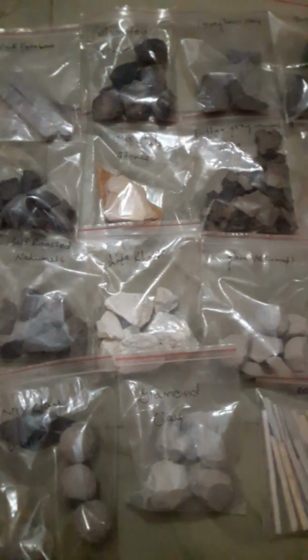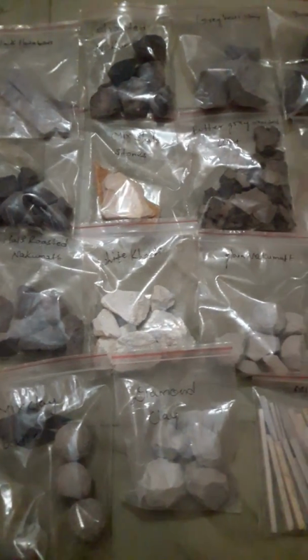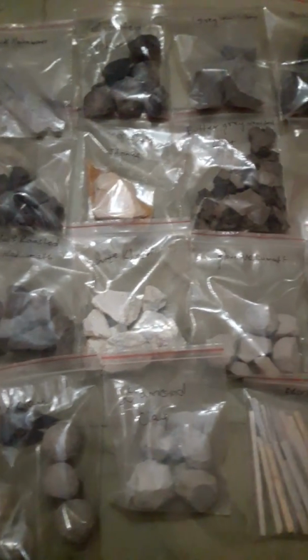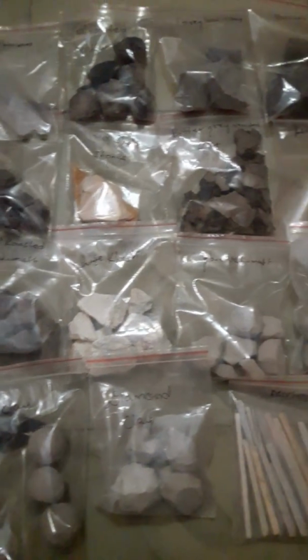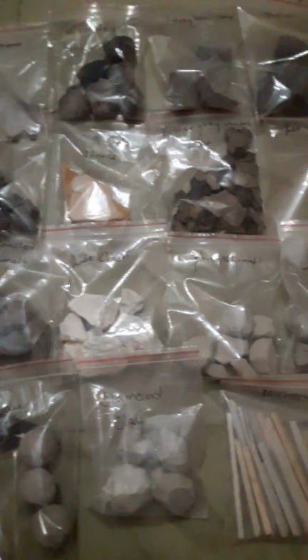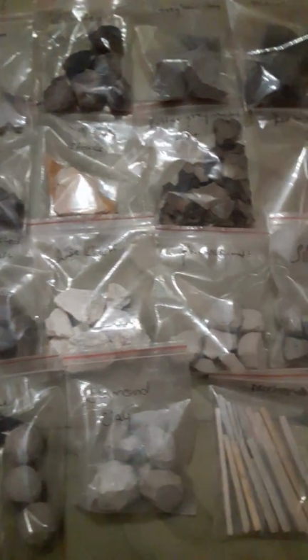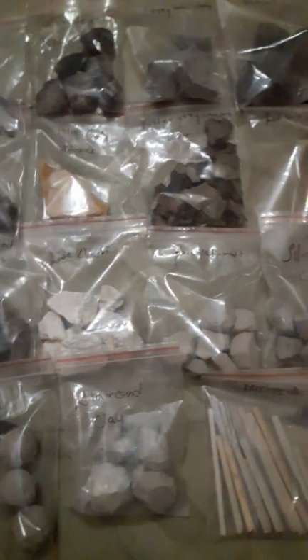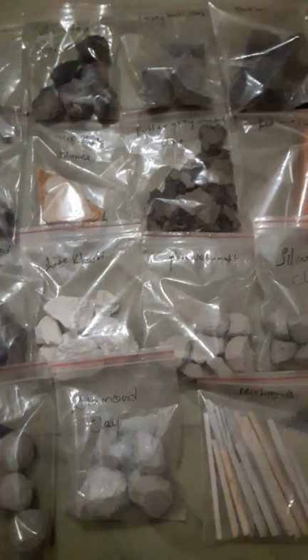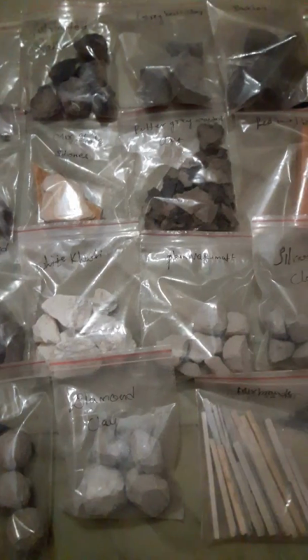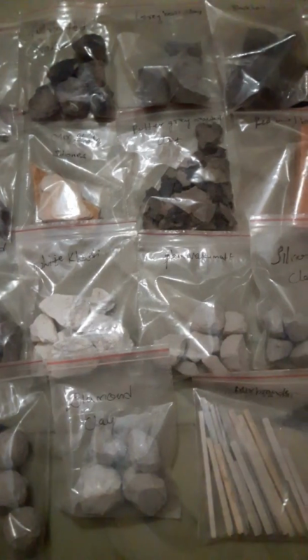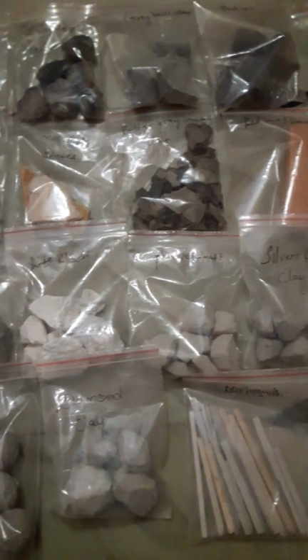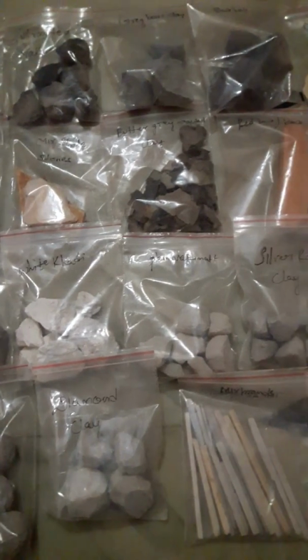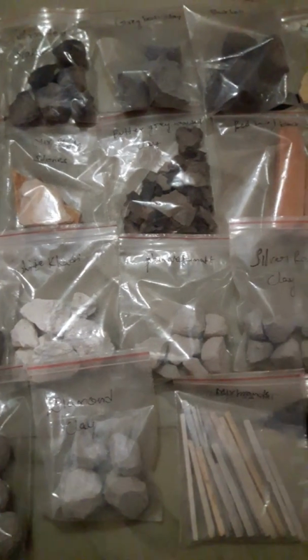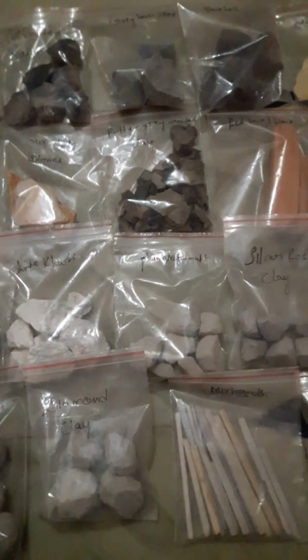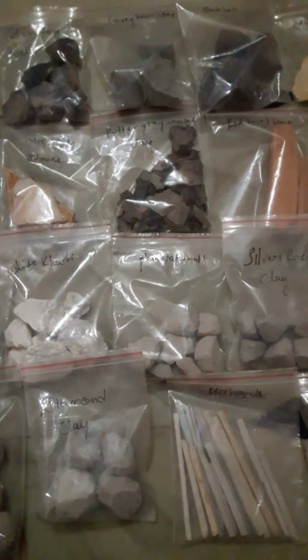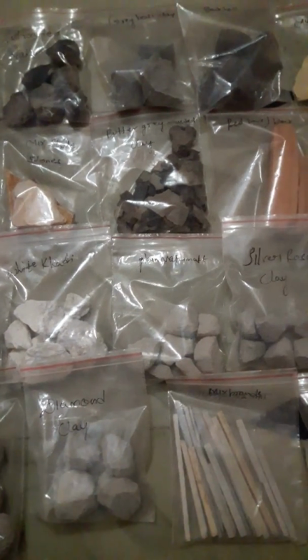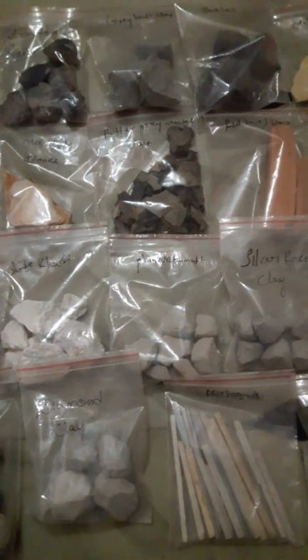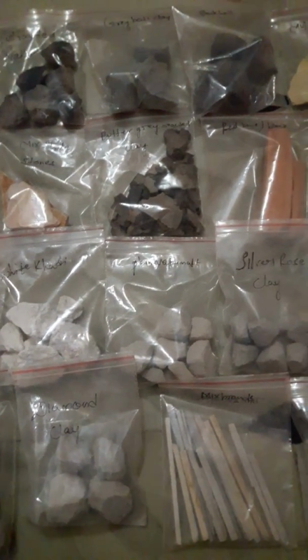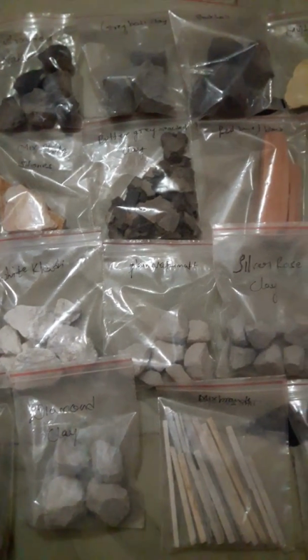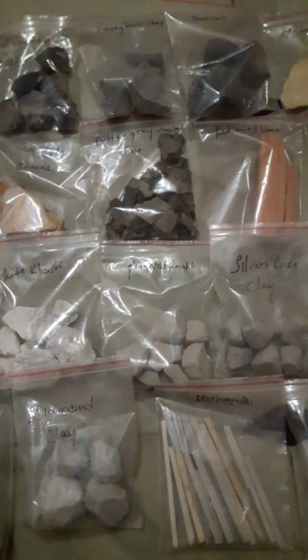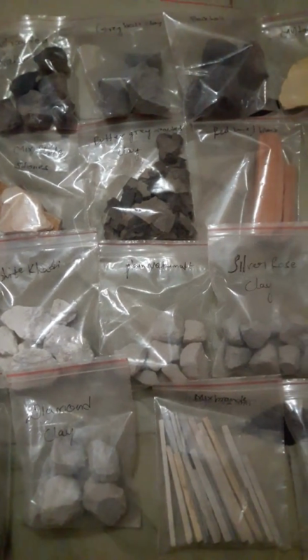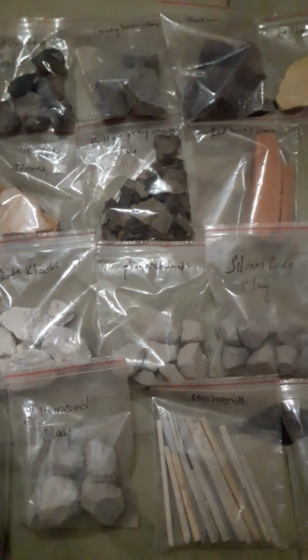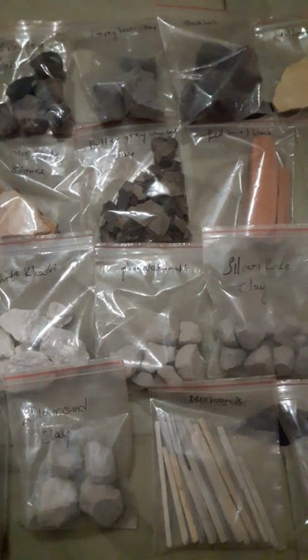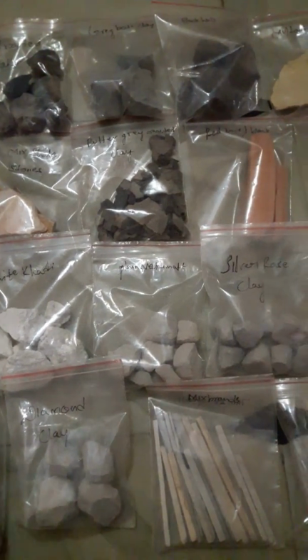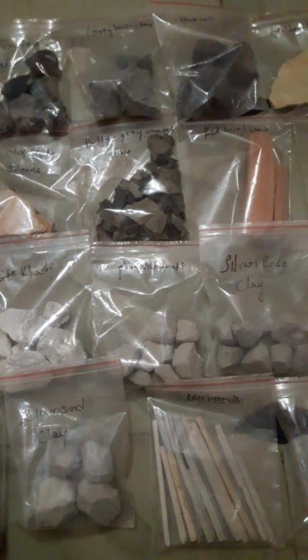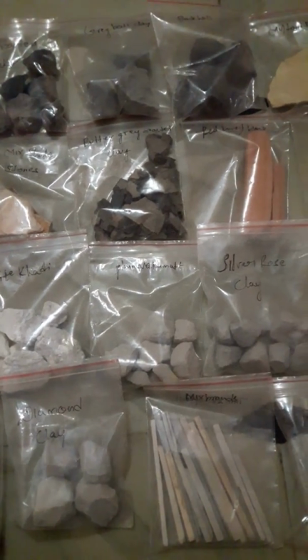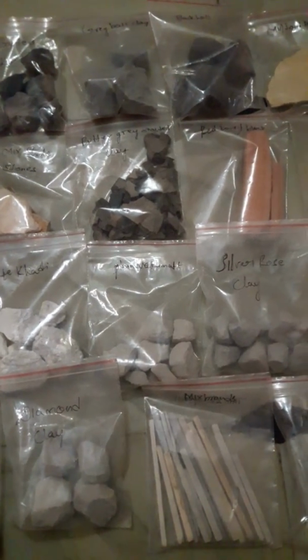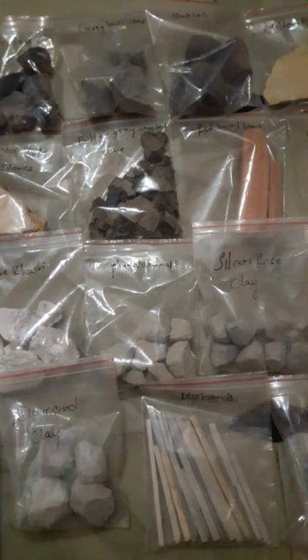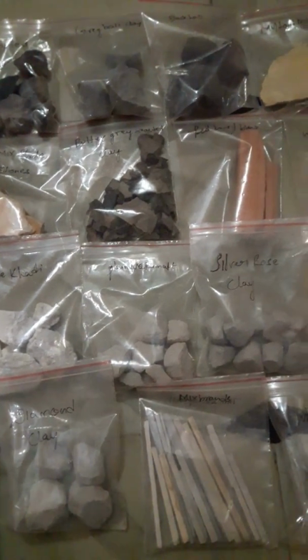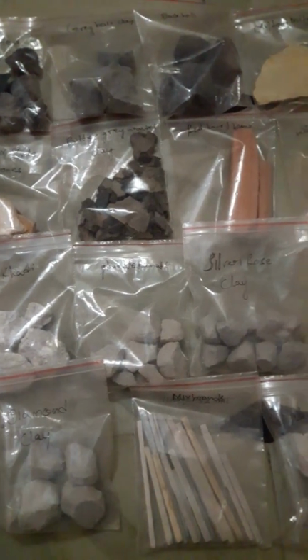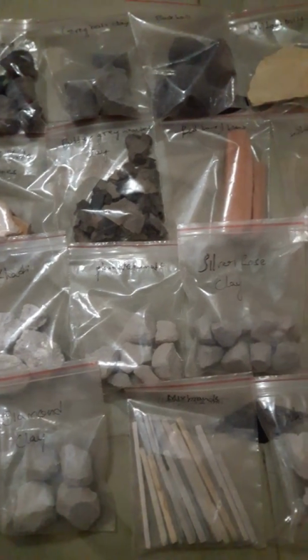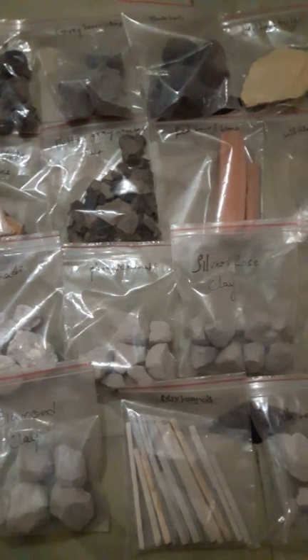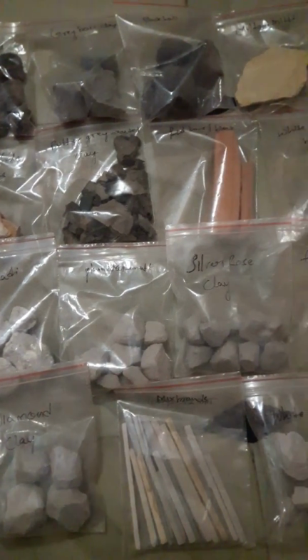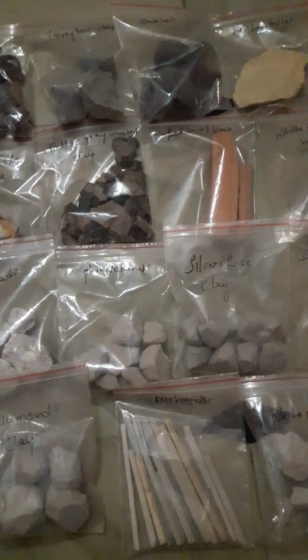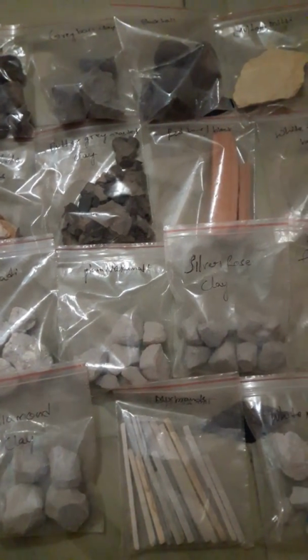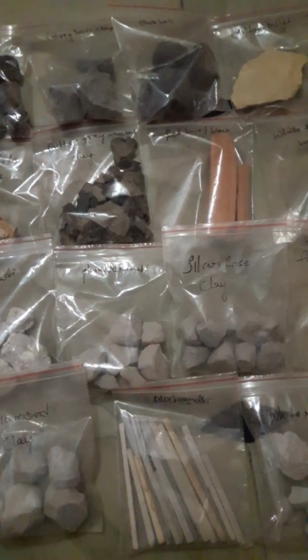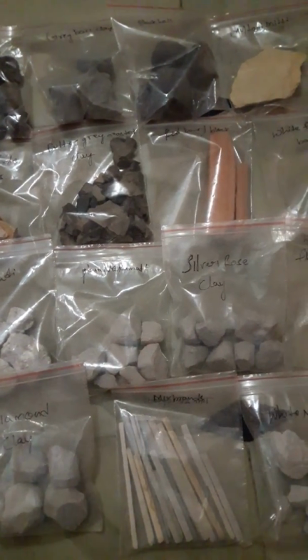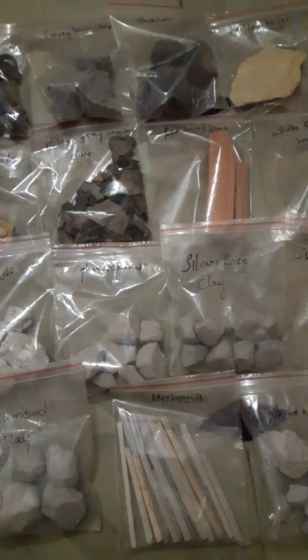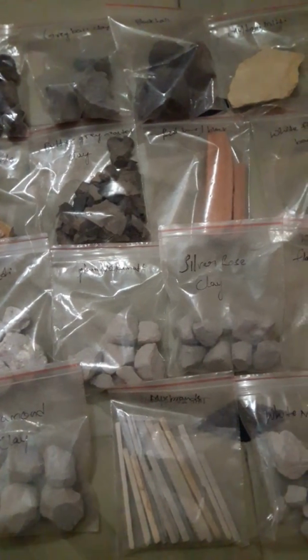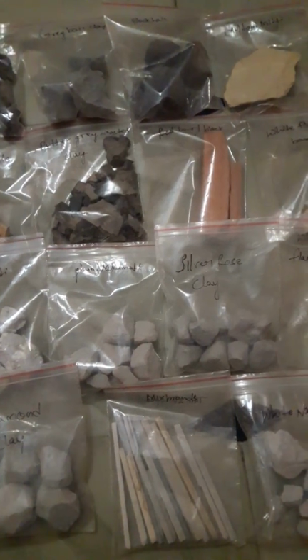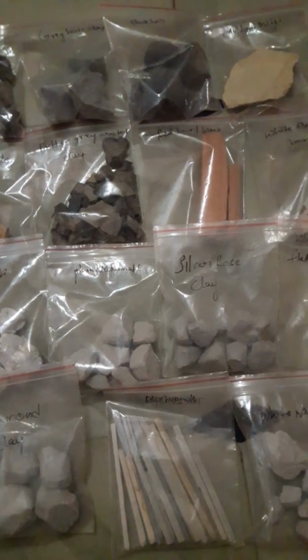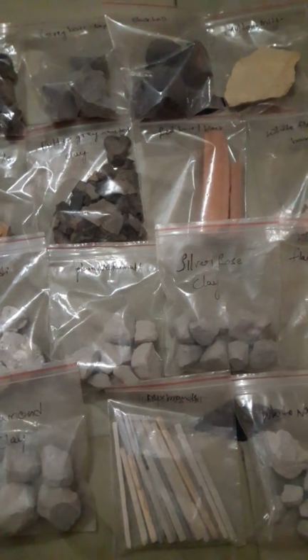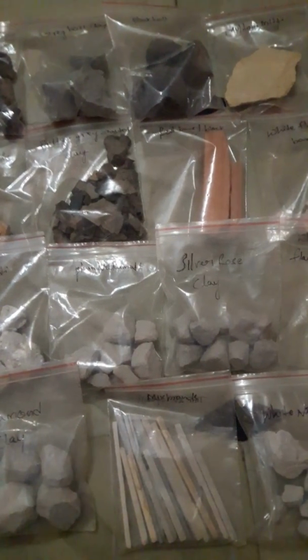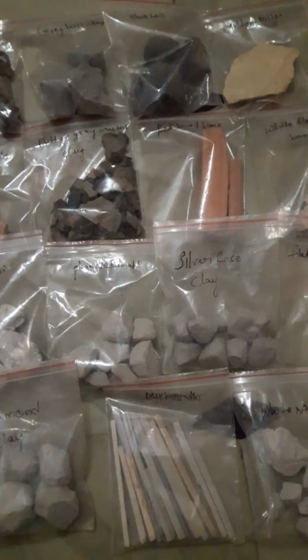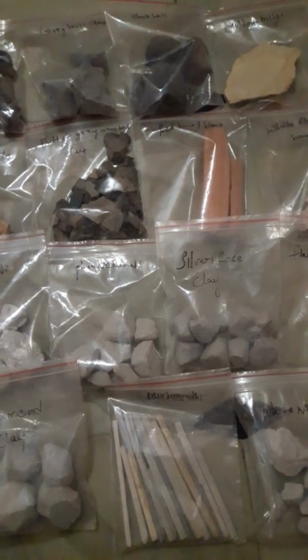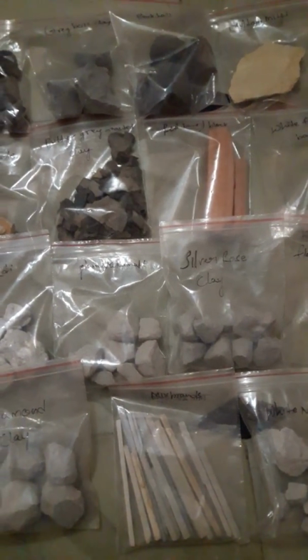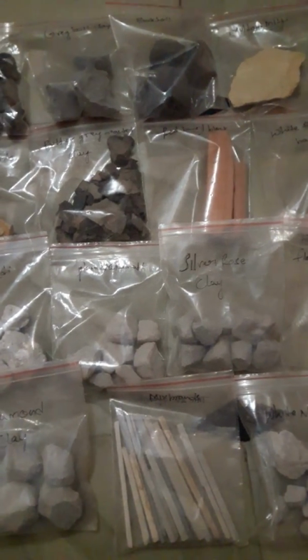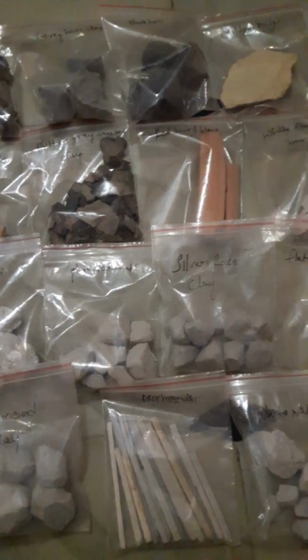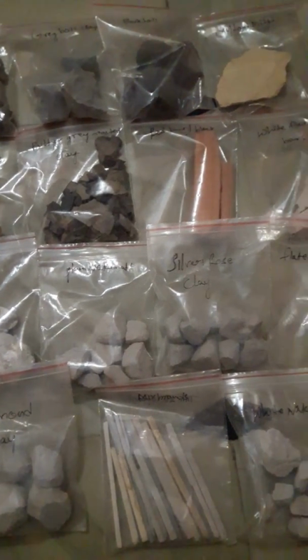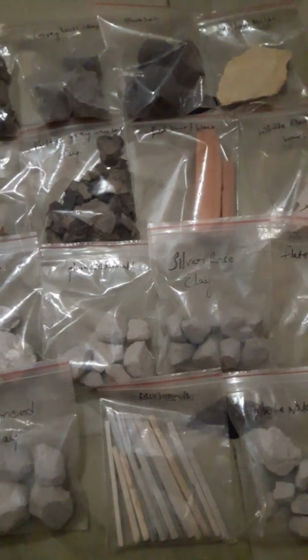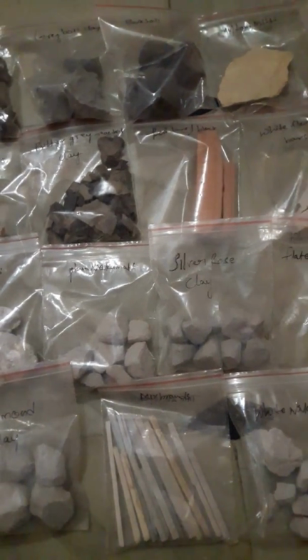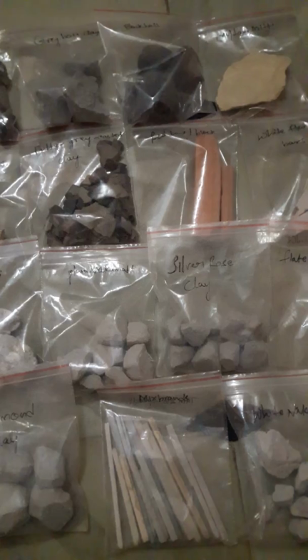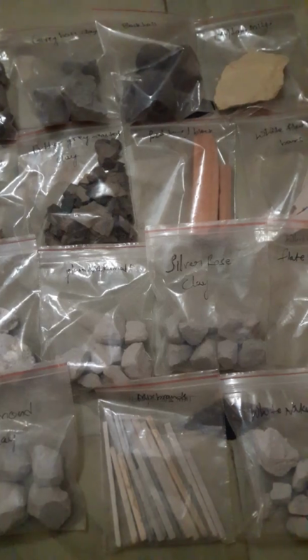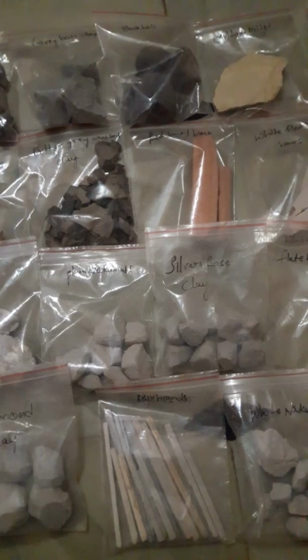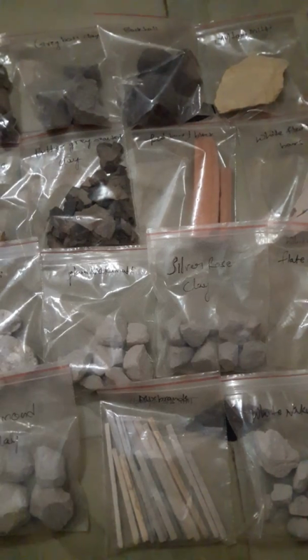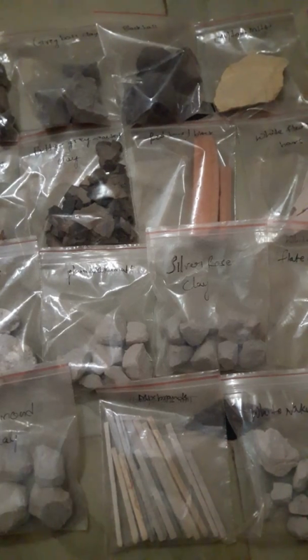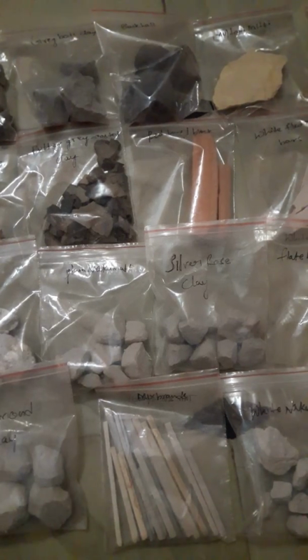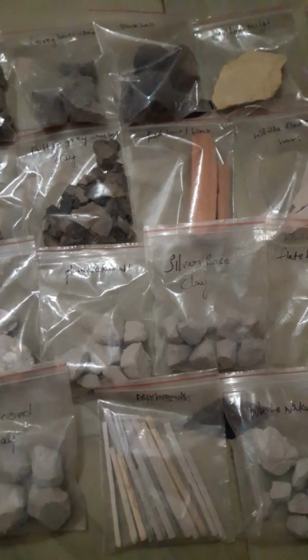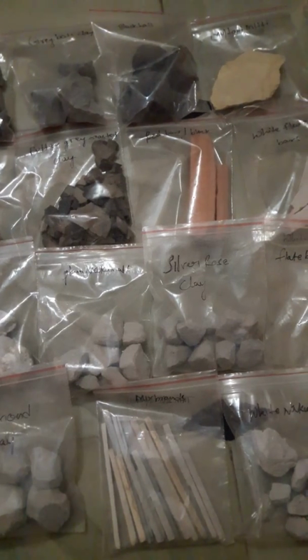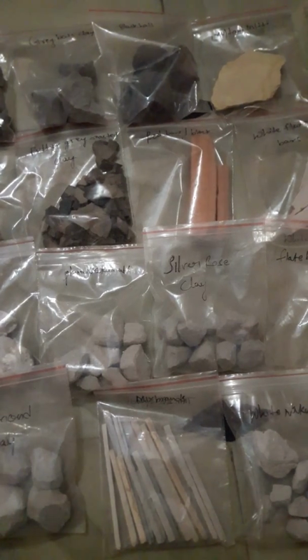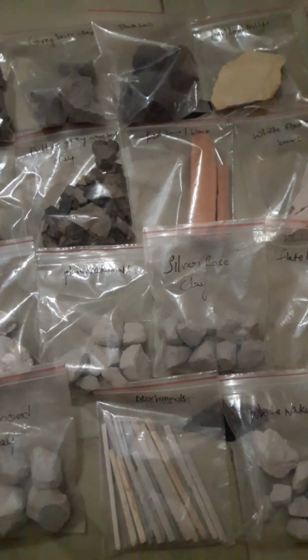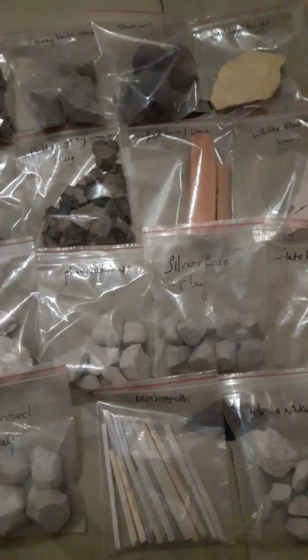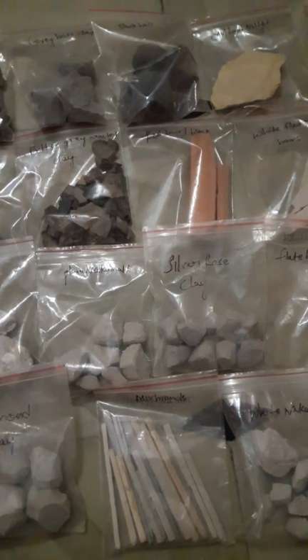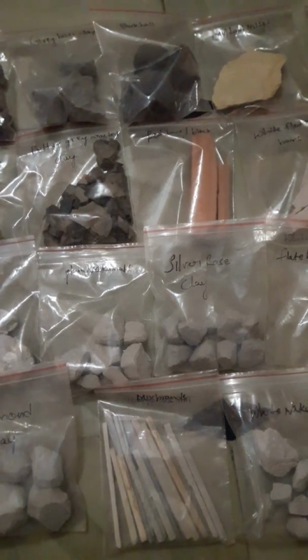In 1 kg you get 10 samples. In 2 kg you get 20 samples.